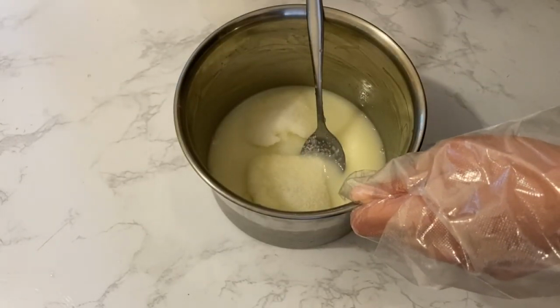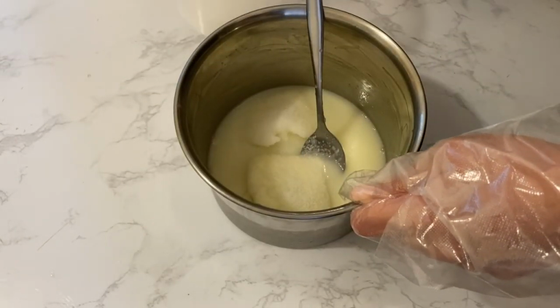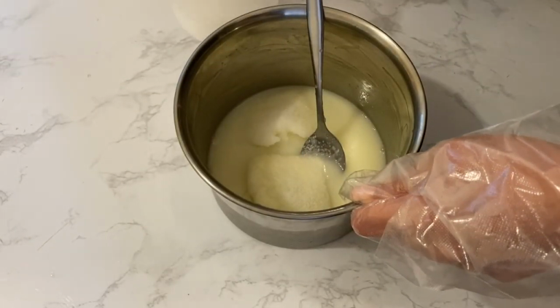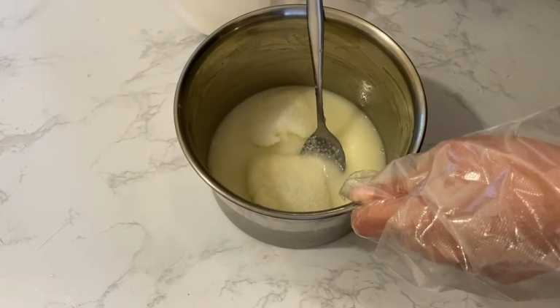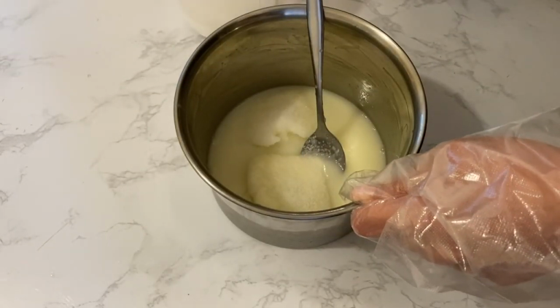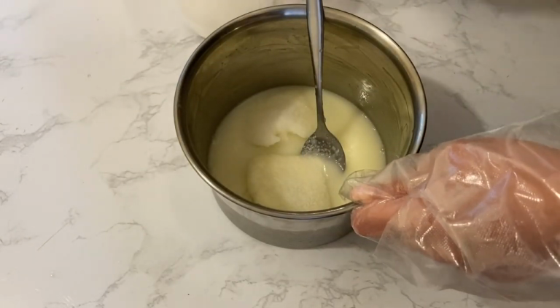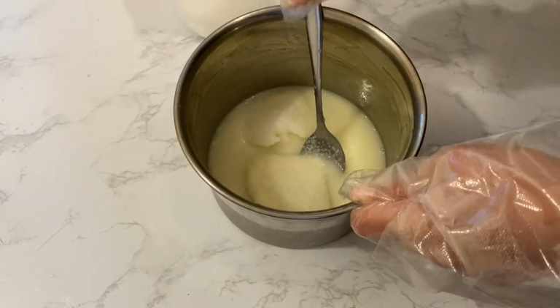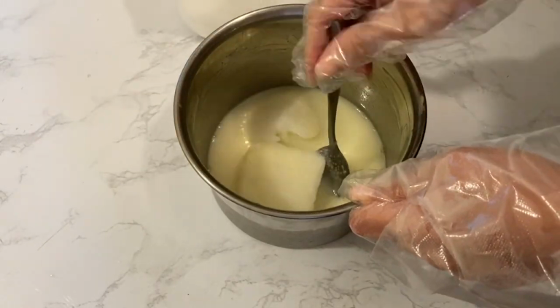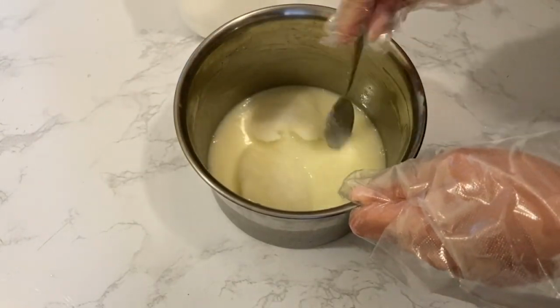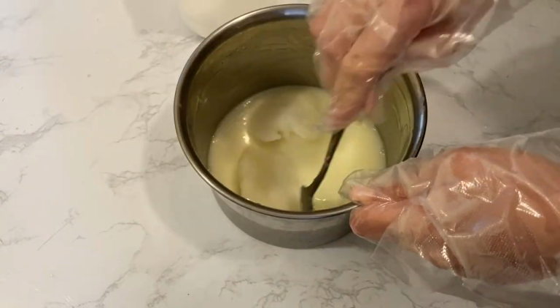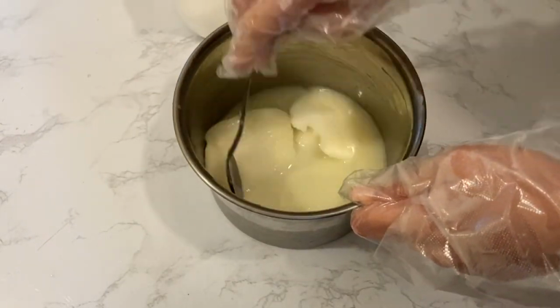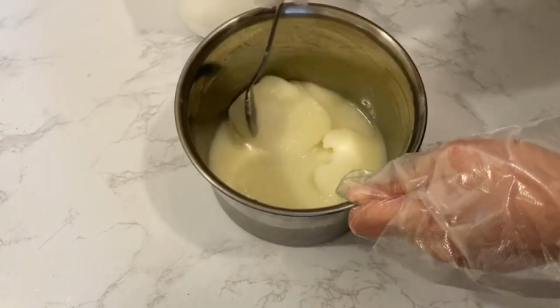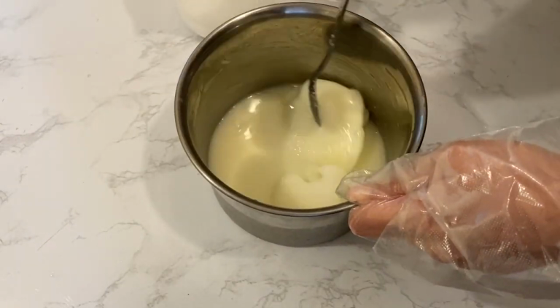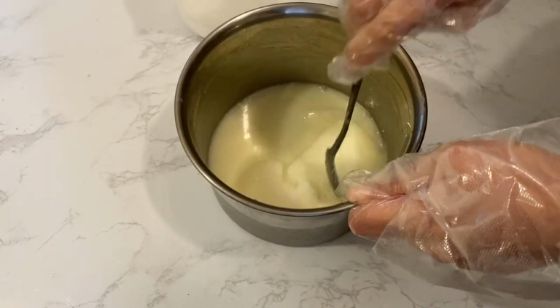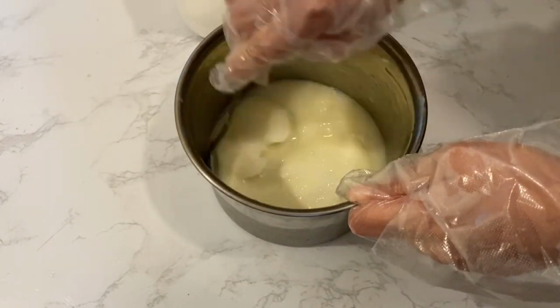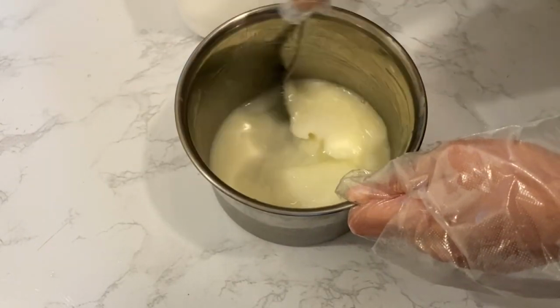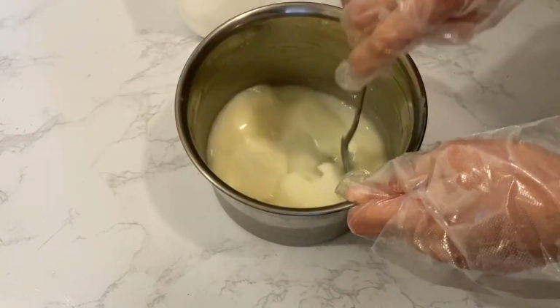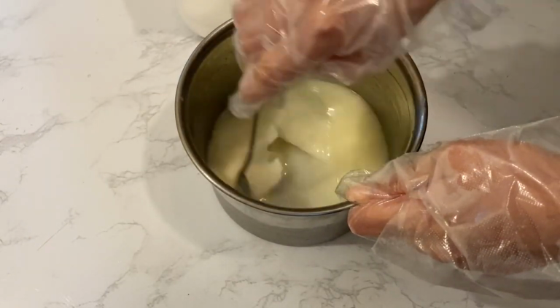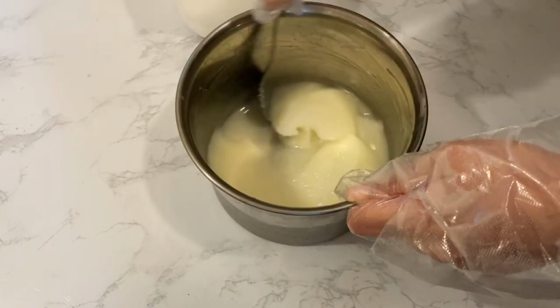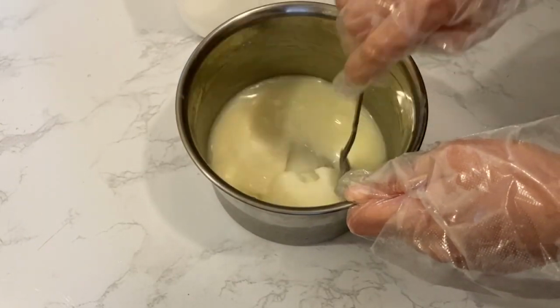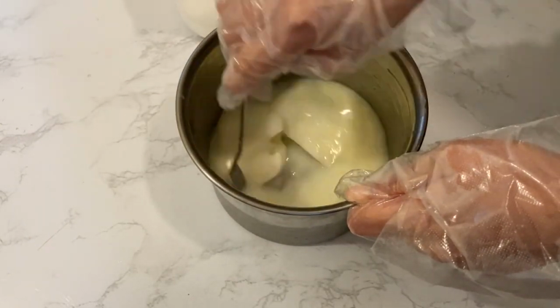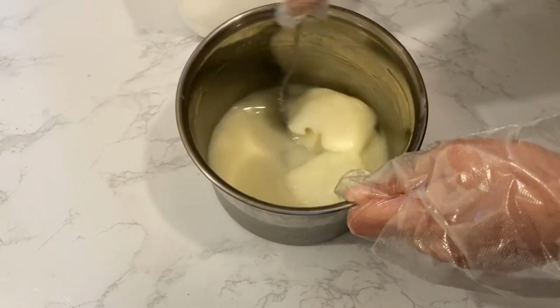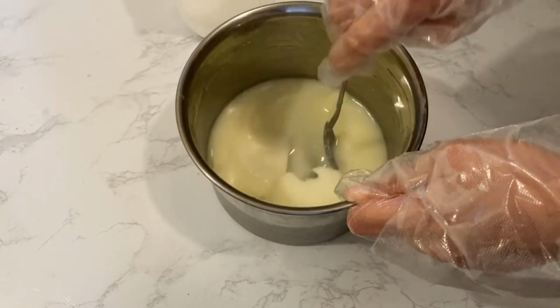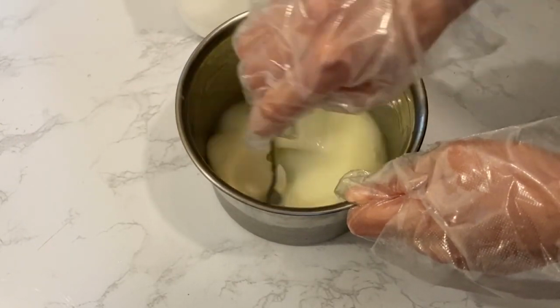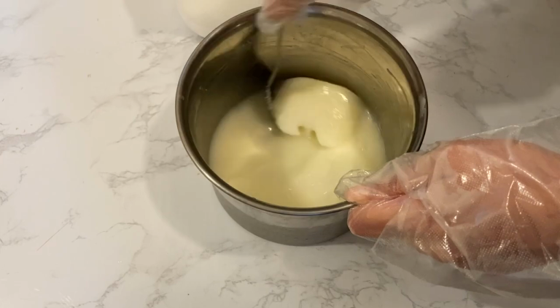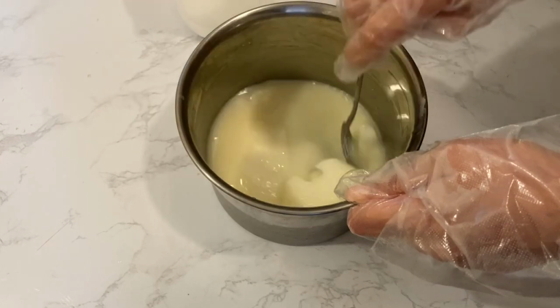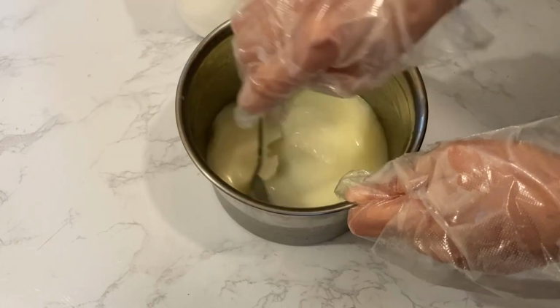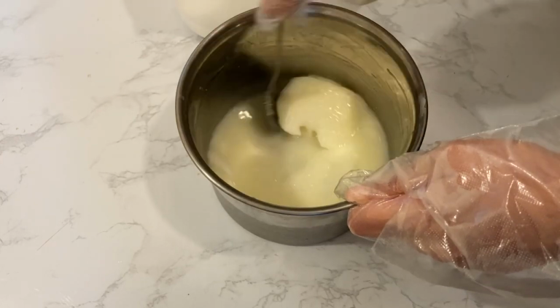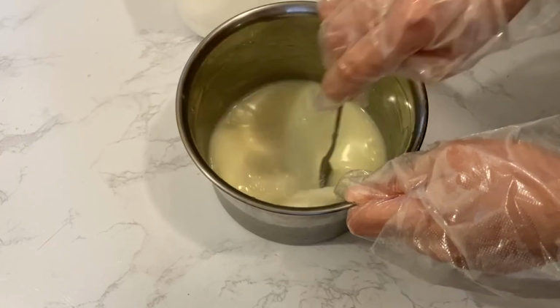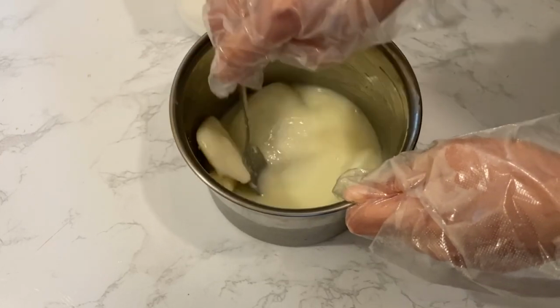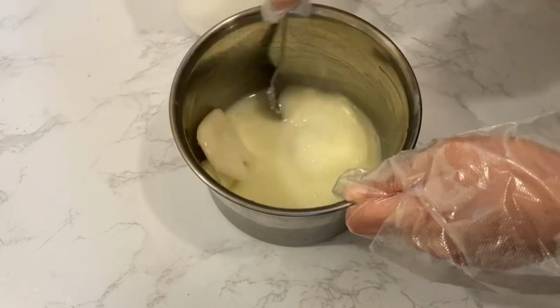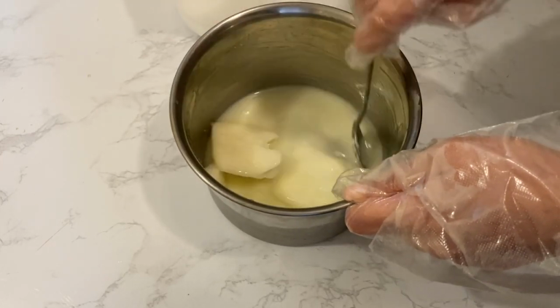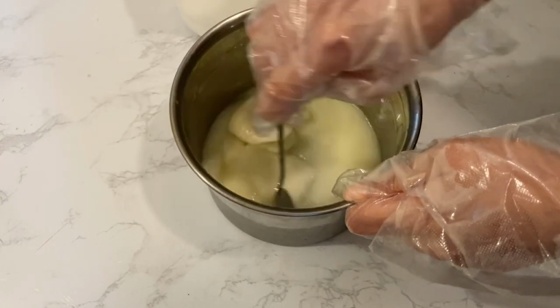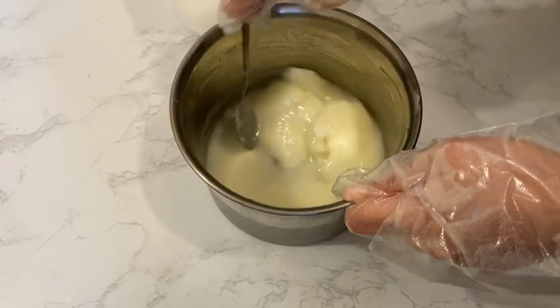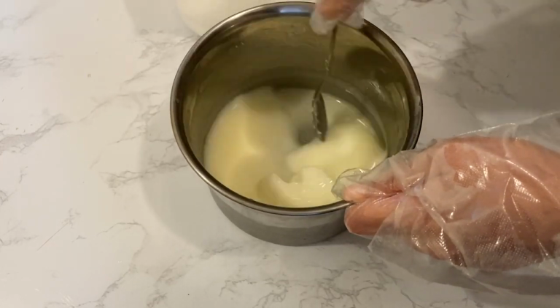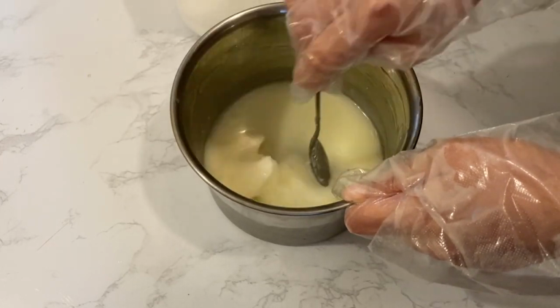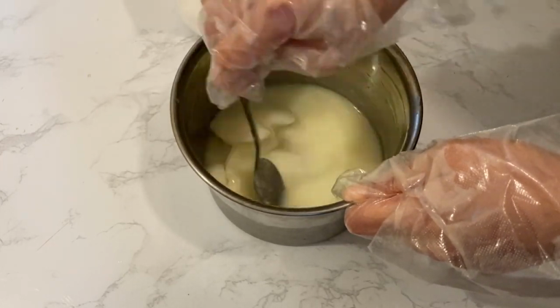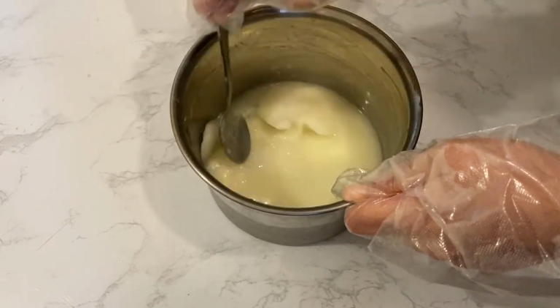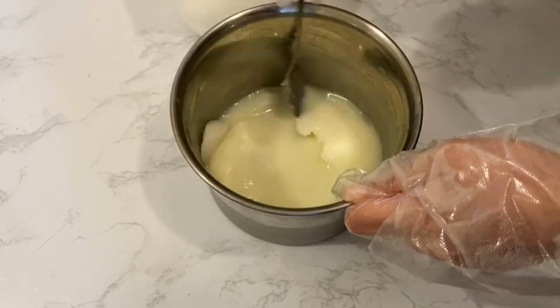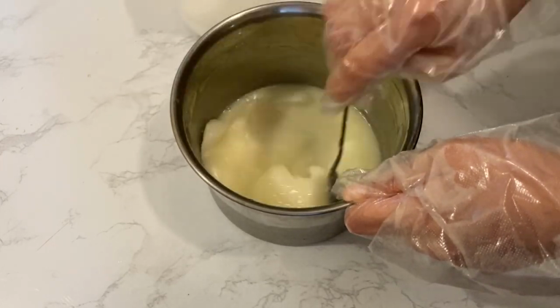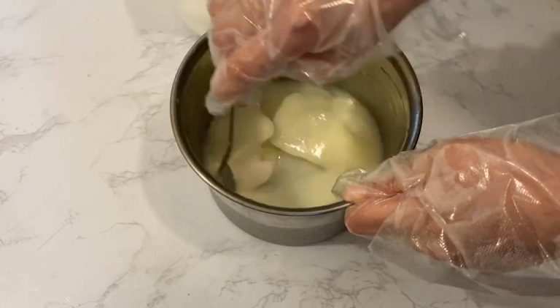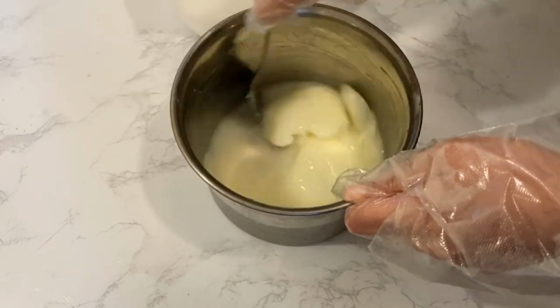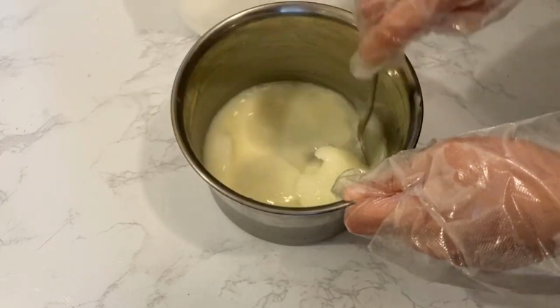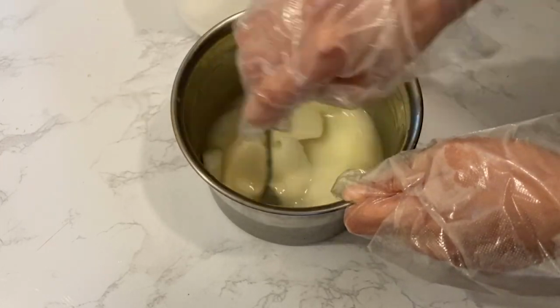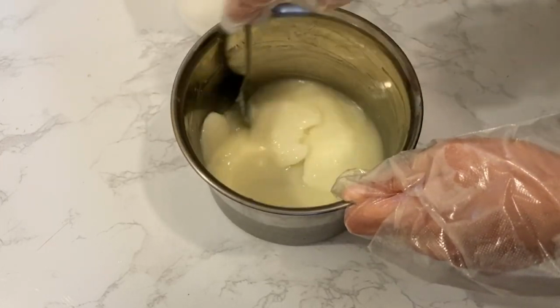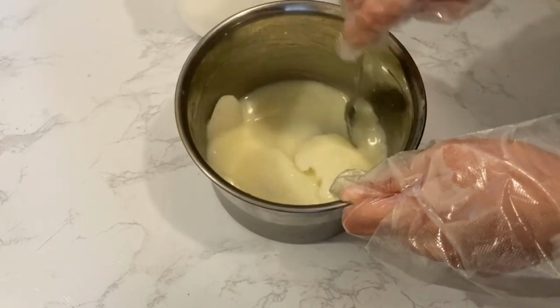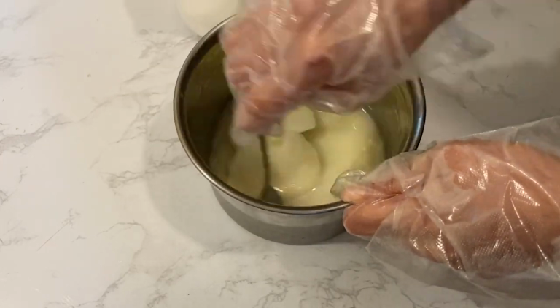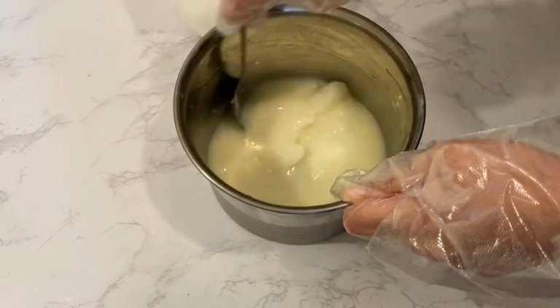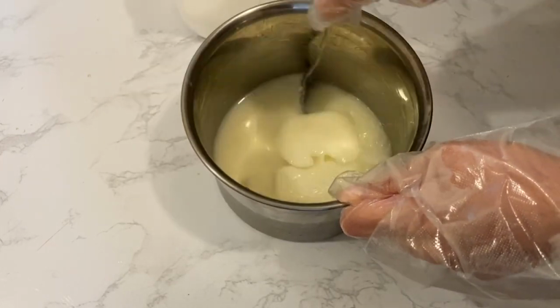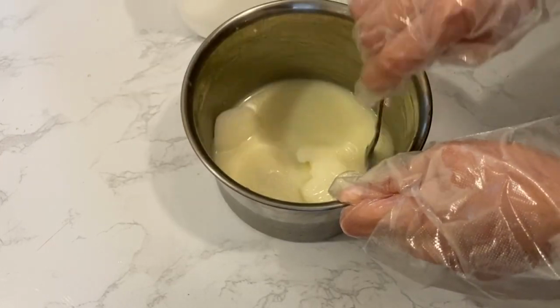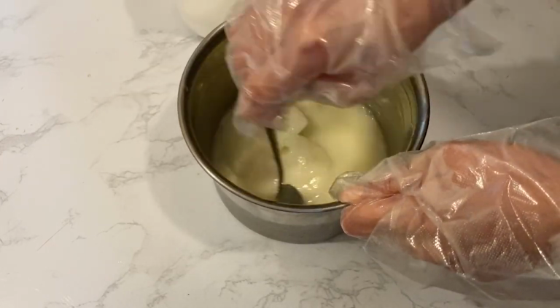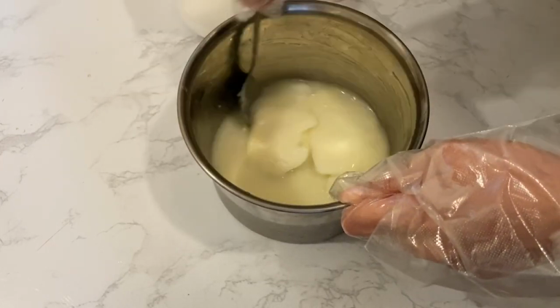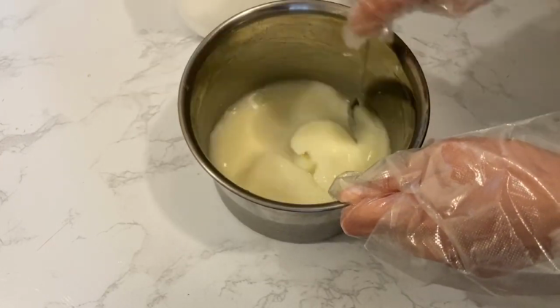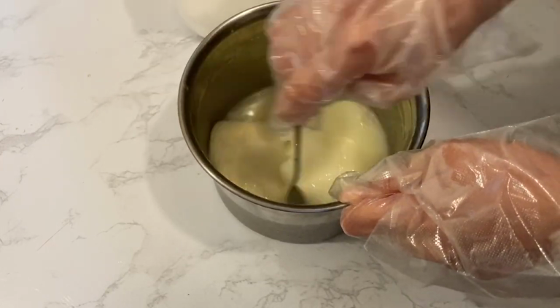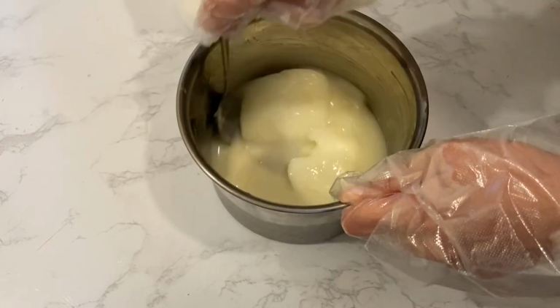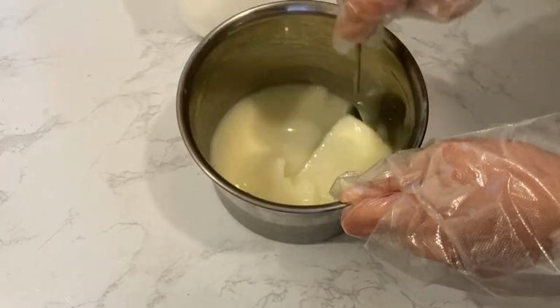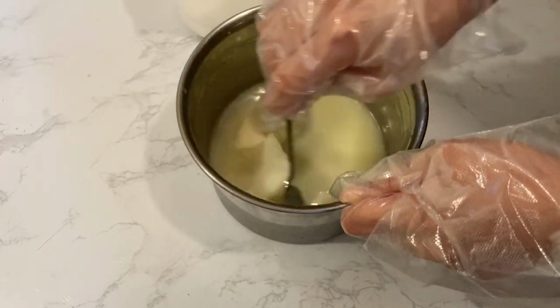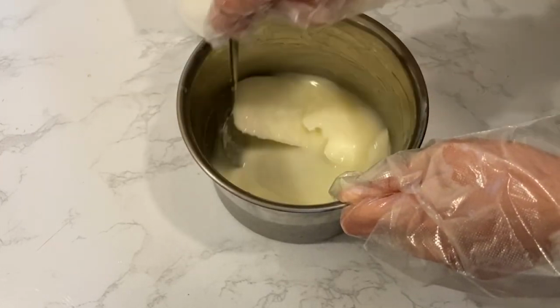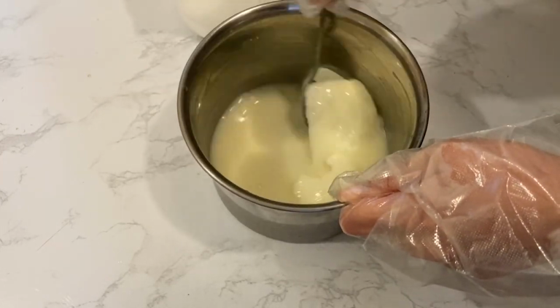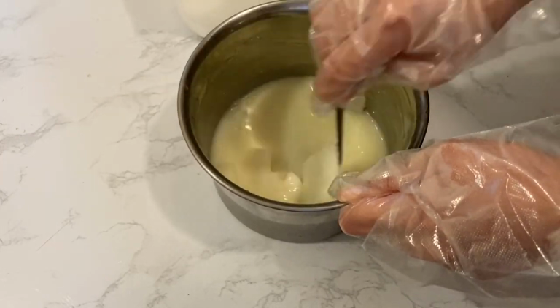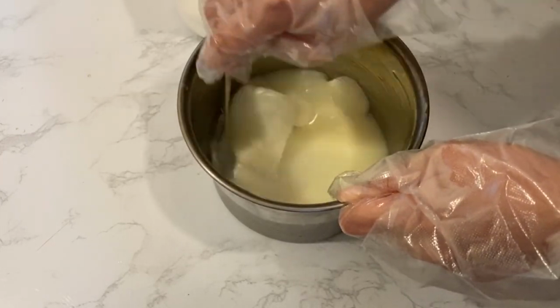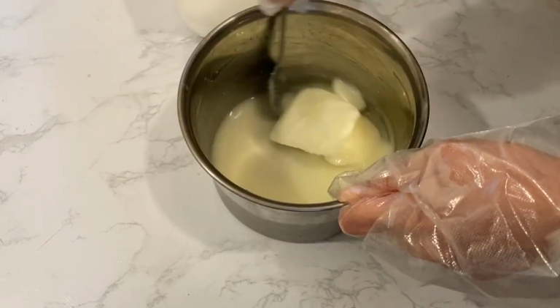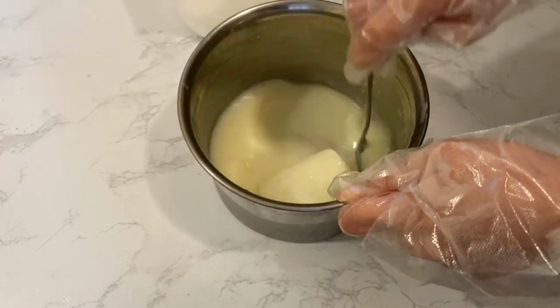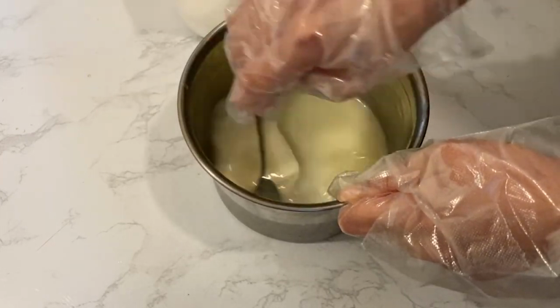What are your experiences with making milk soaps? Which method is your favorite method to use? Please share your insights with me in the comments below.